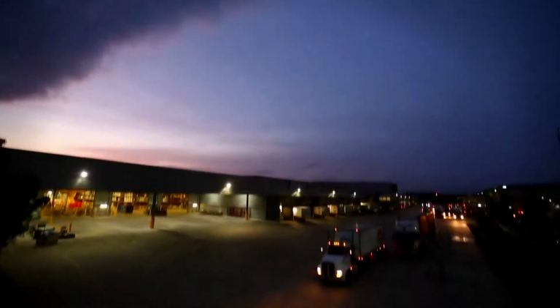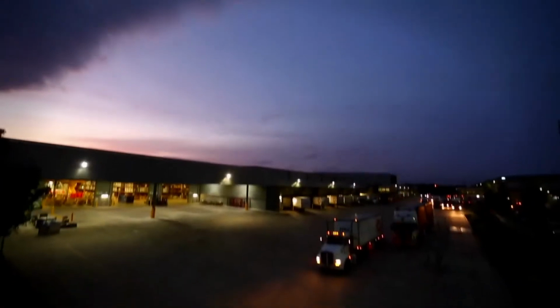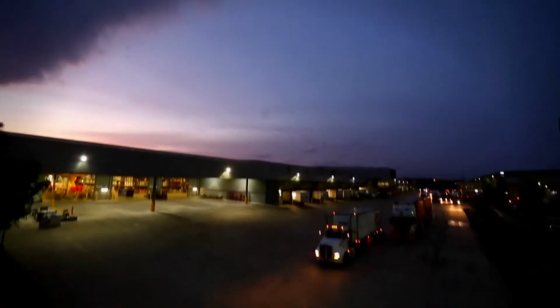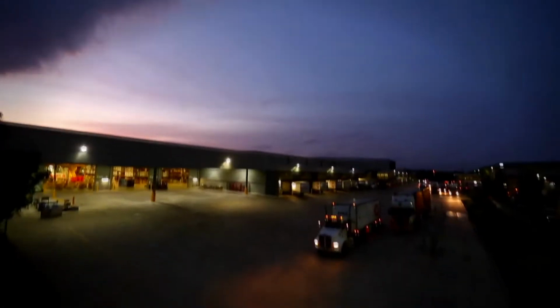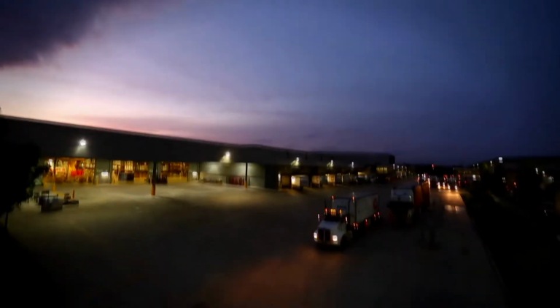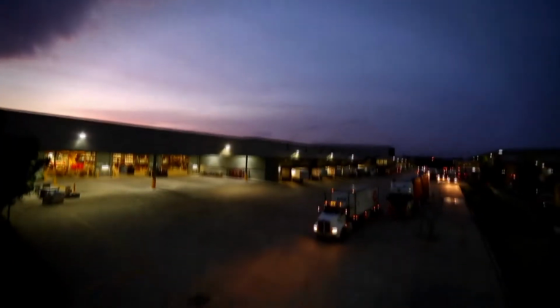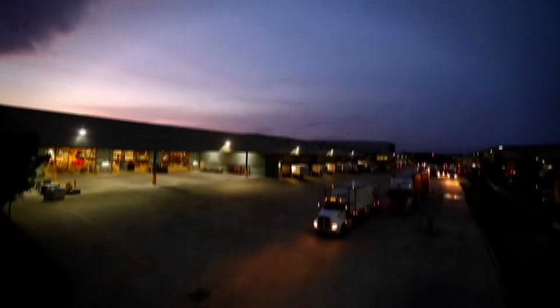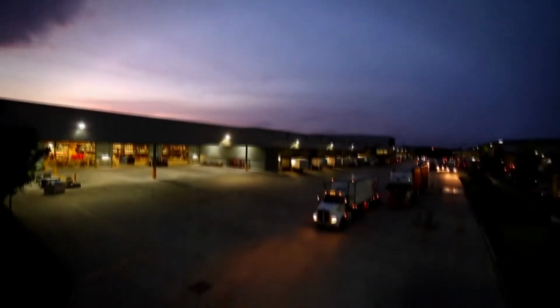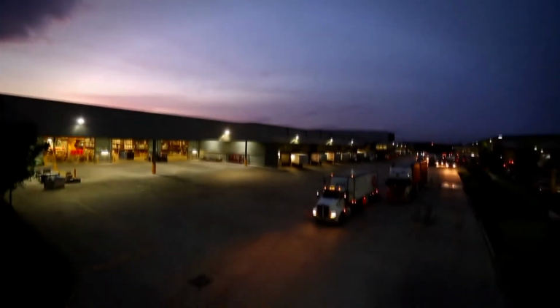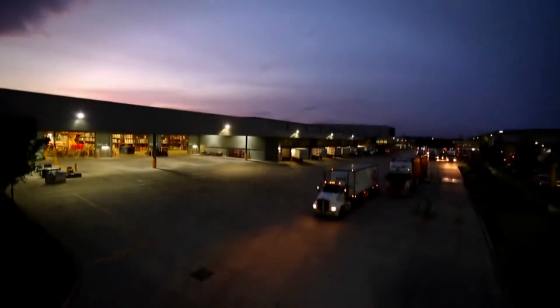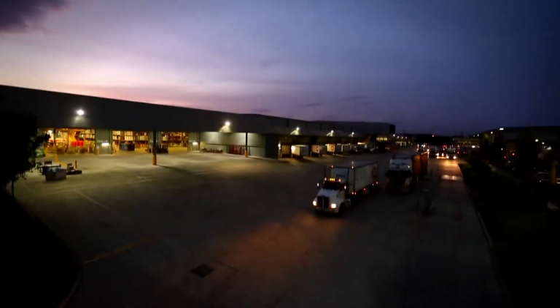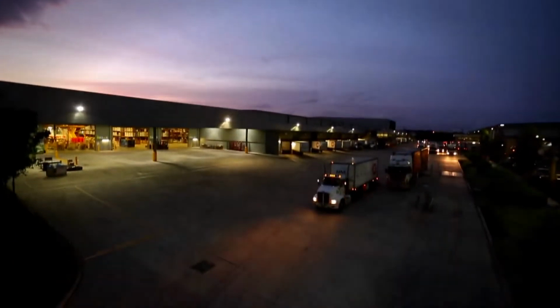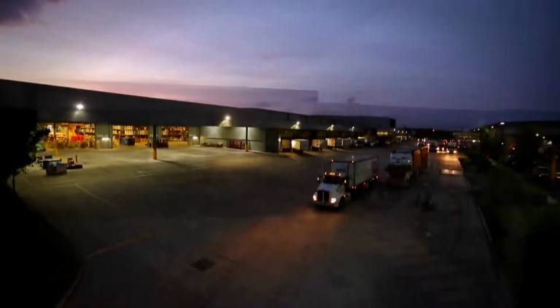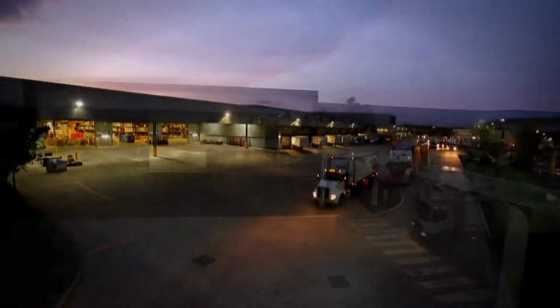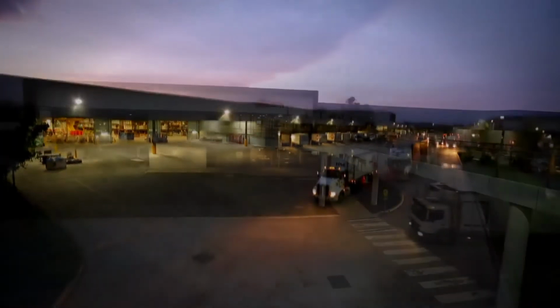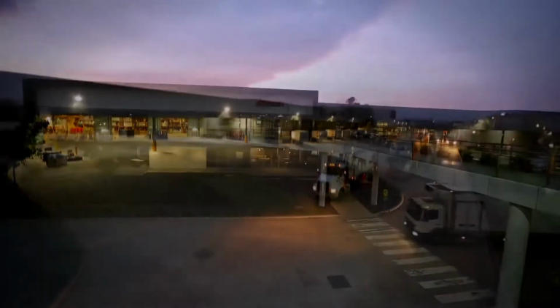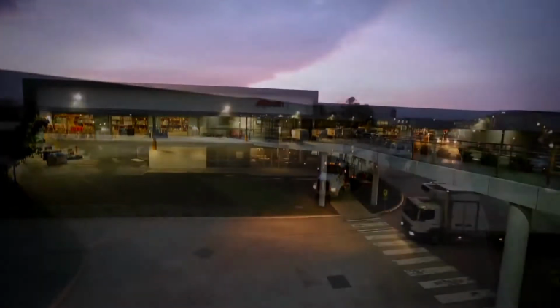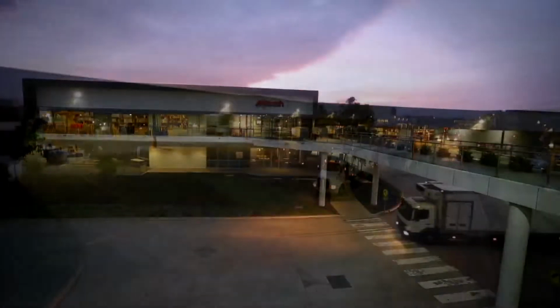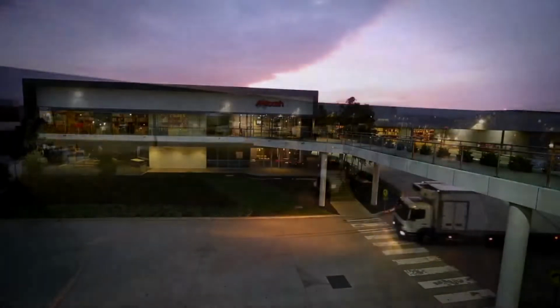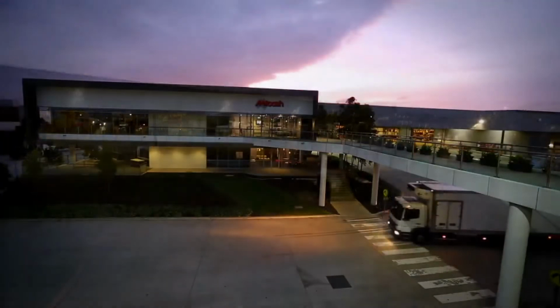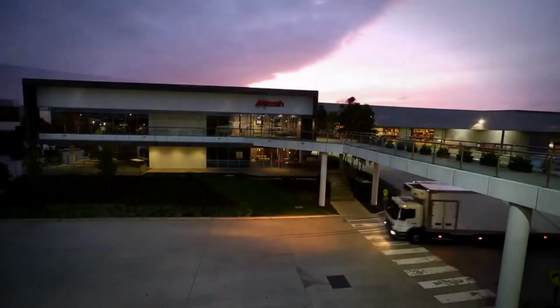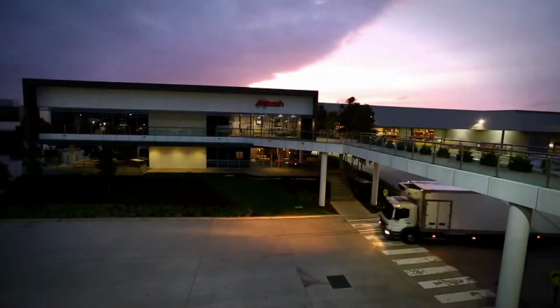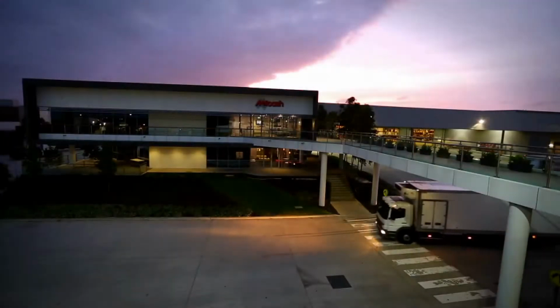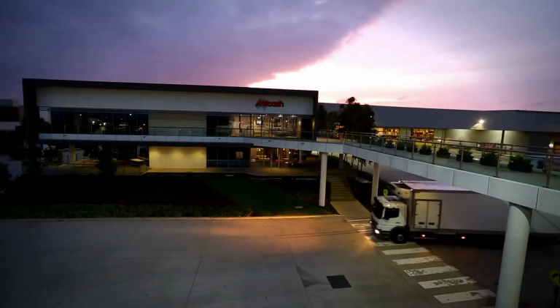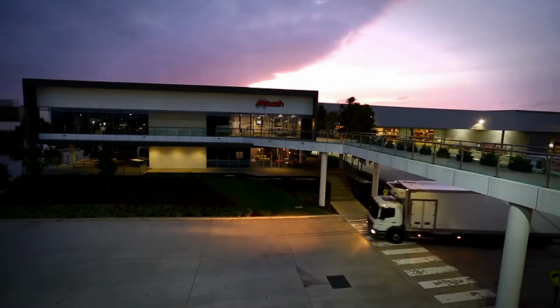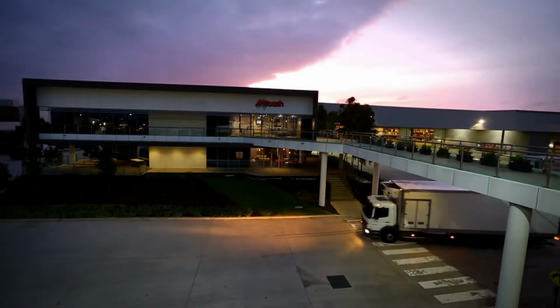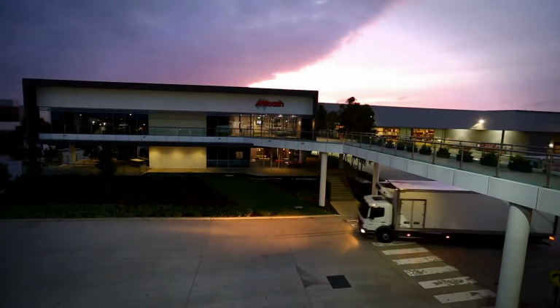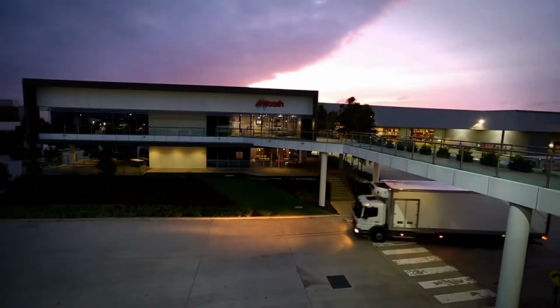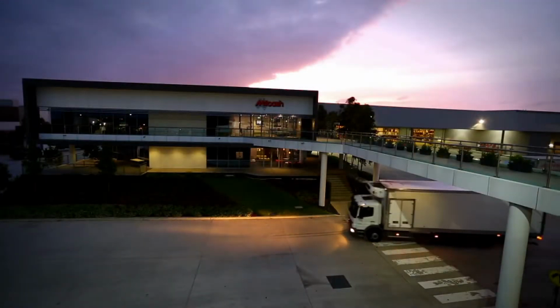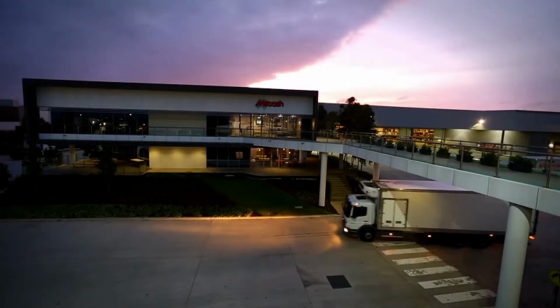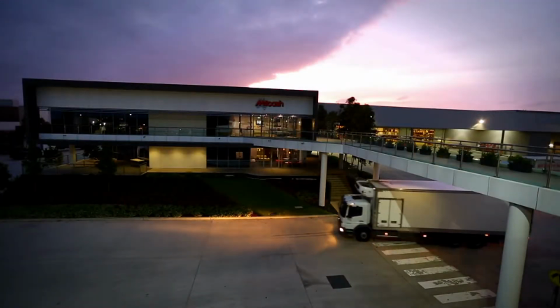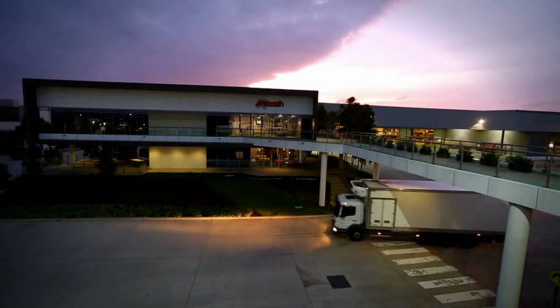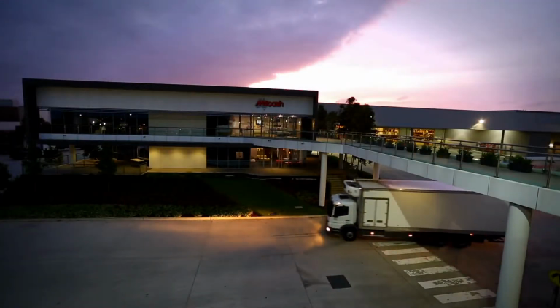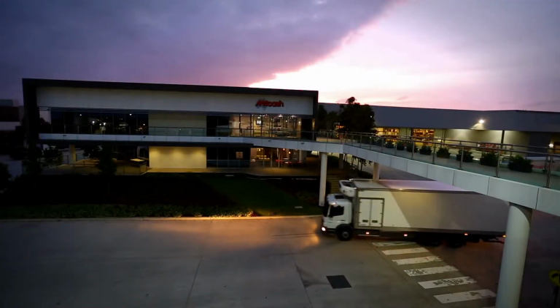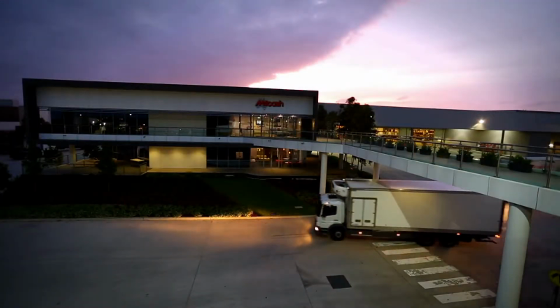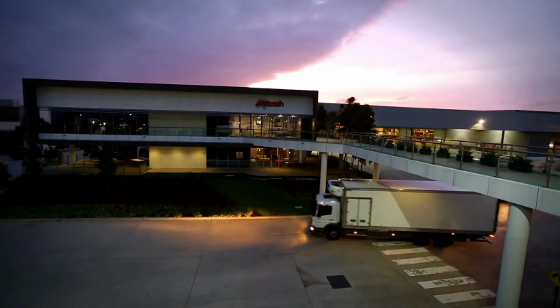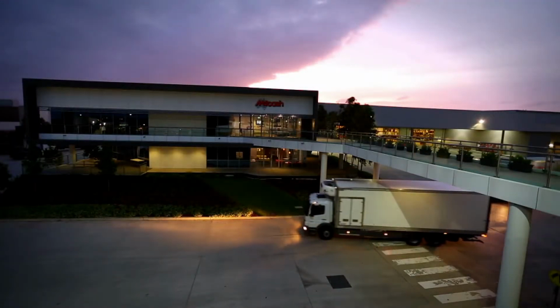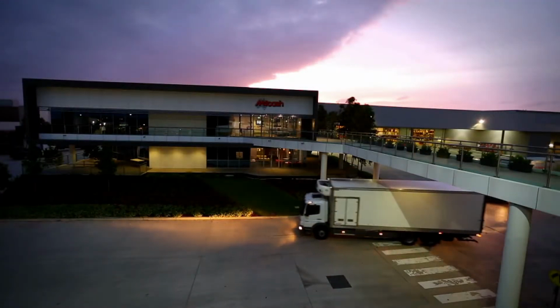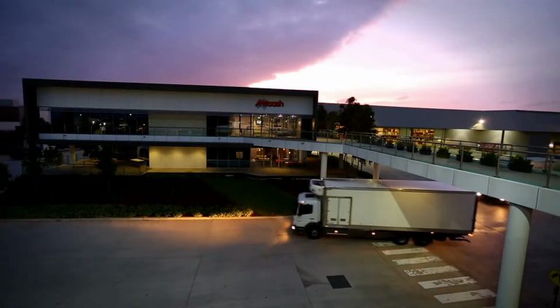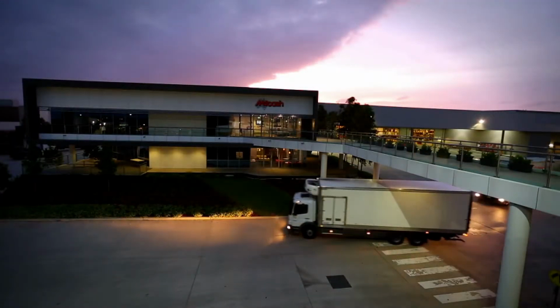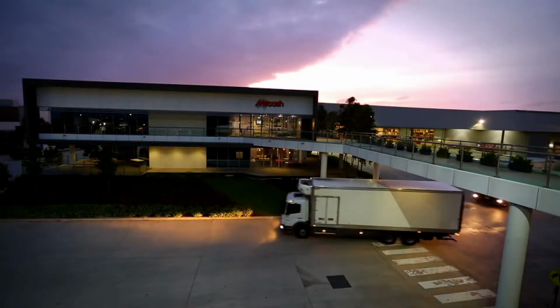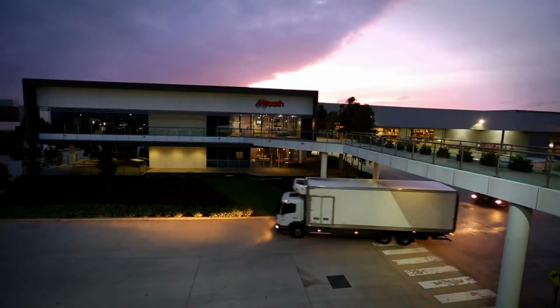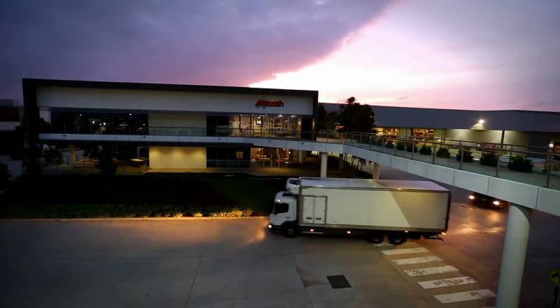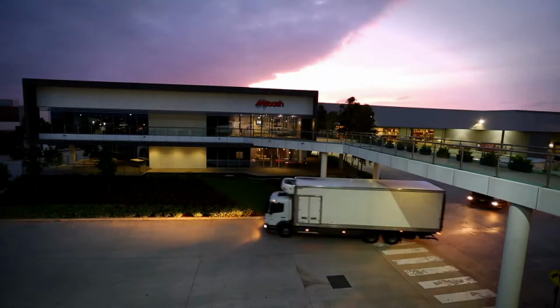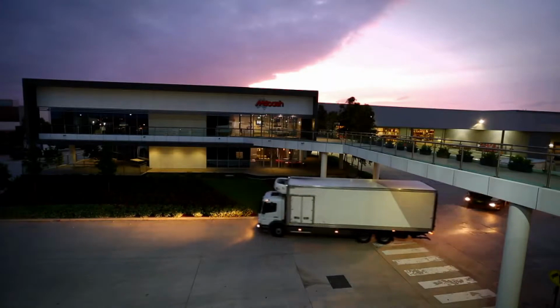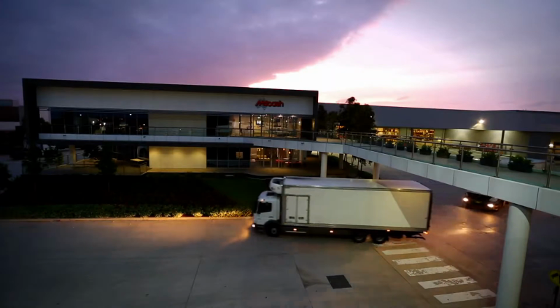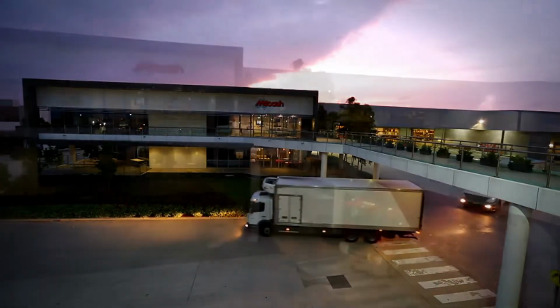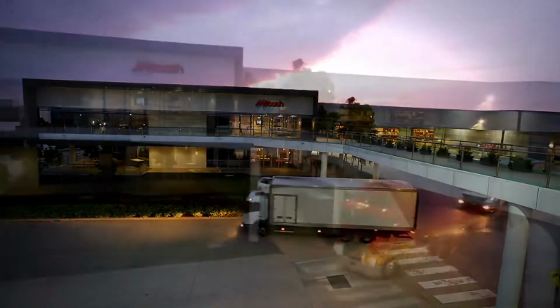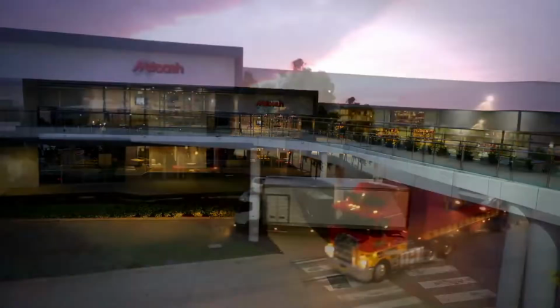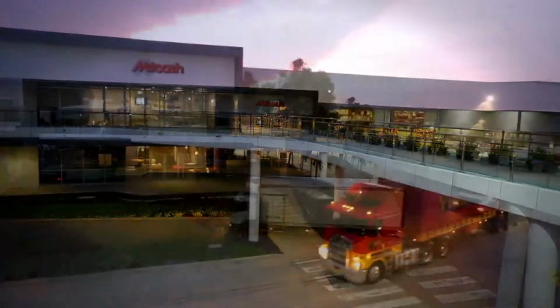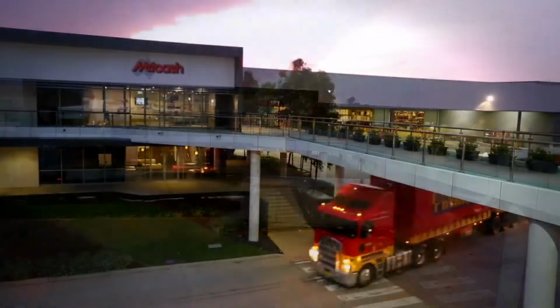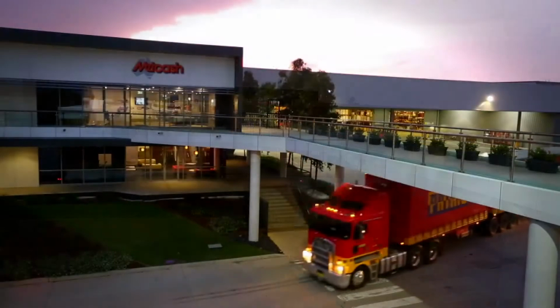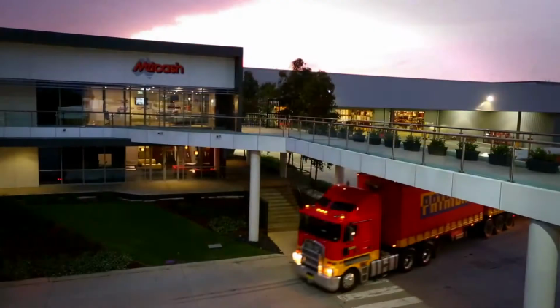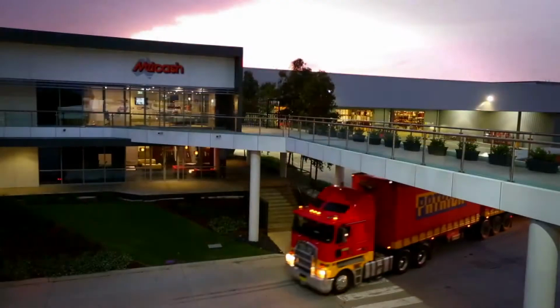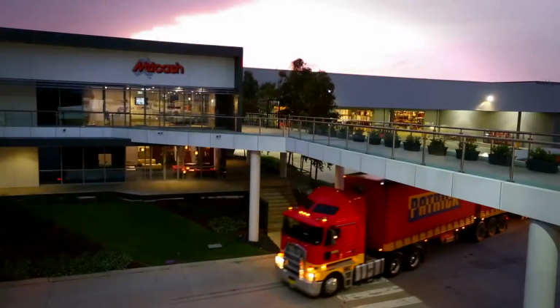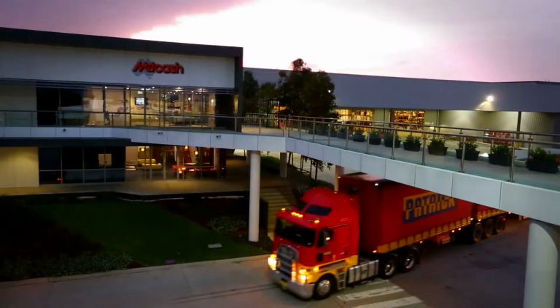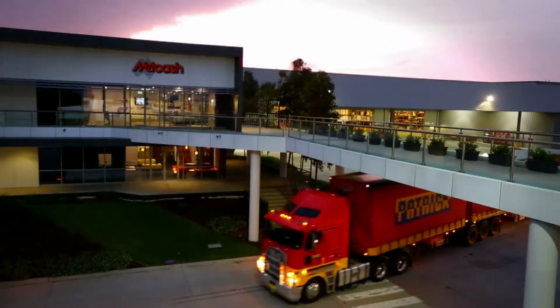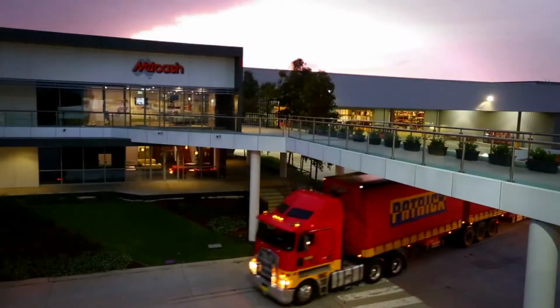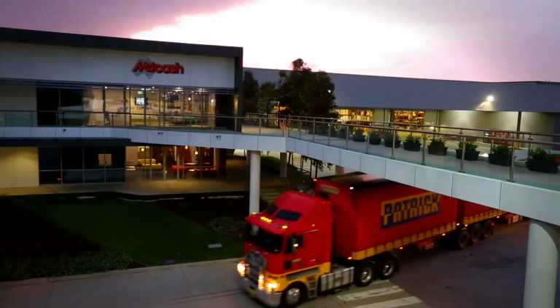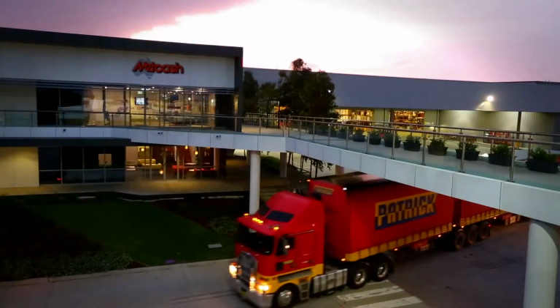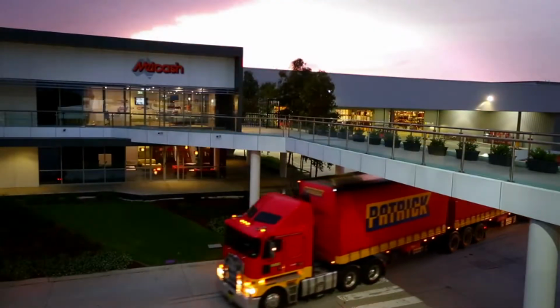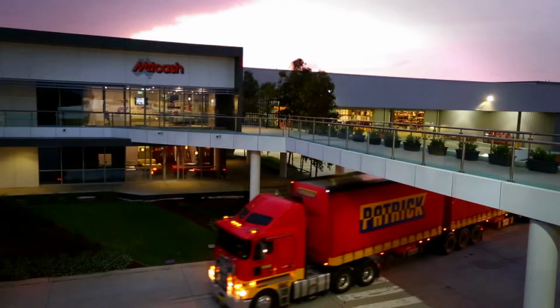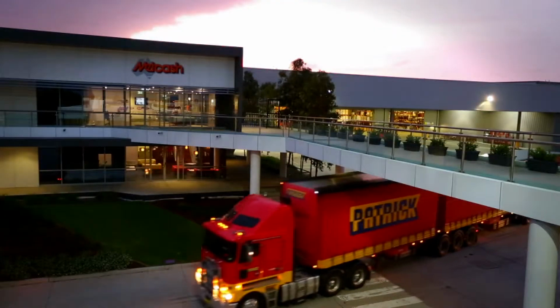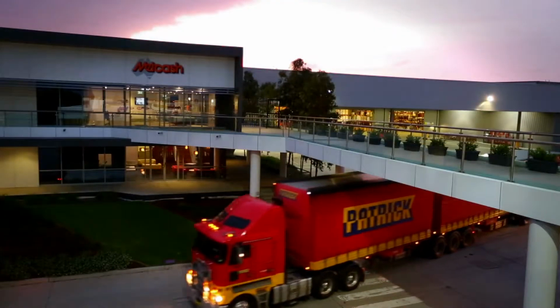It's the beginning of a new day, but for Metcash, this is the beginning of a new era.